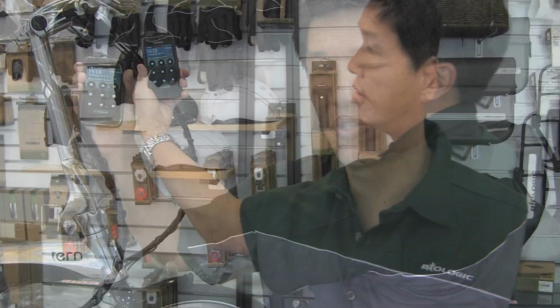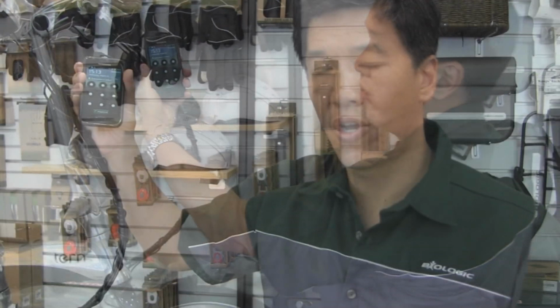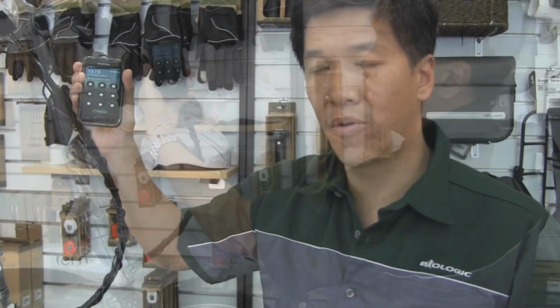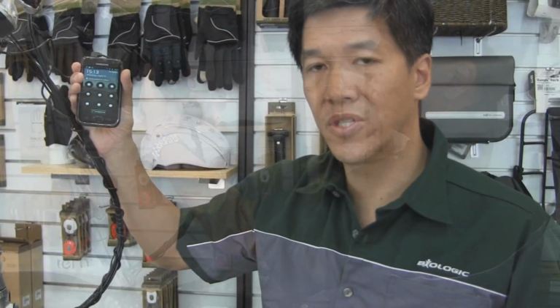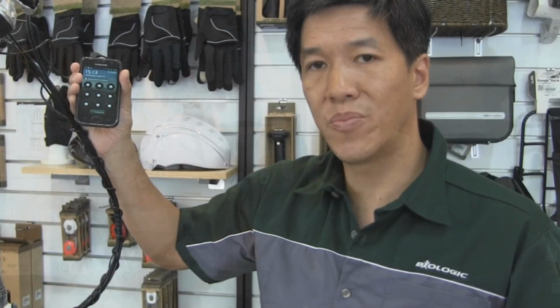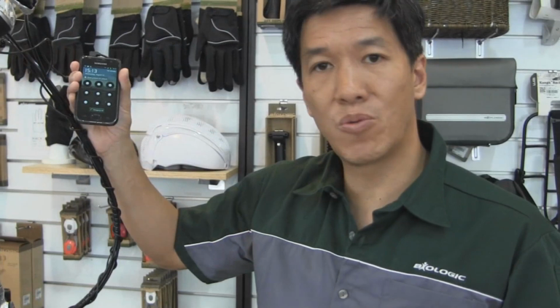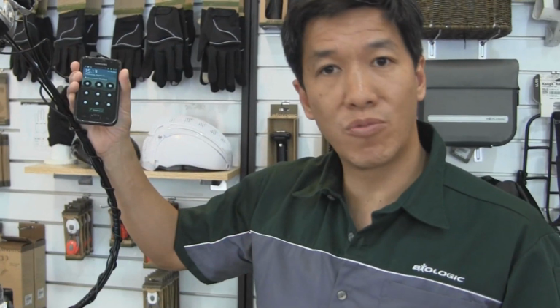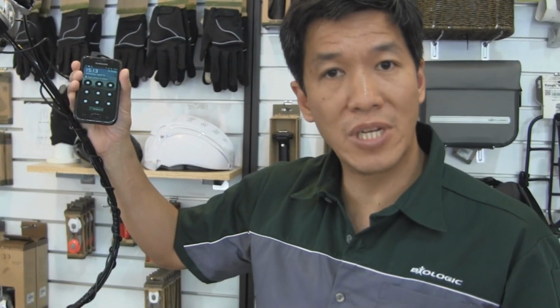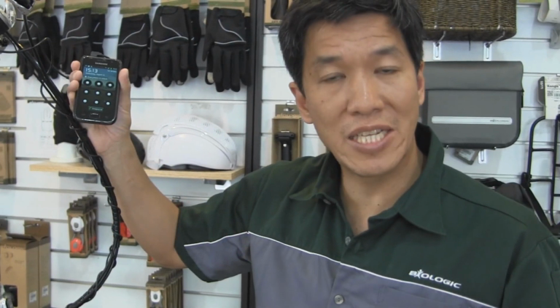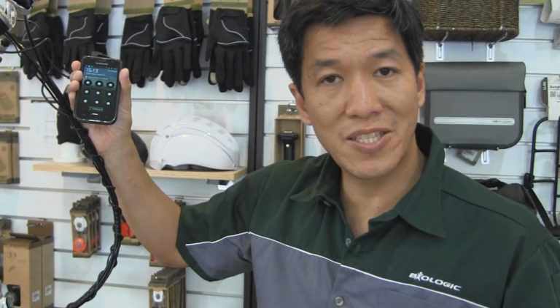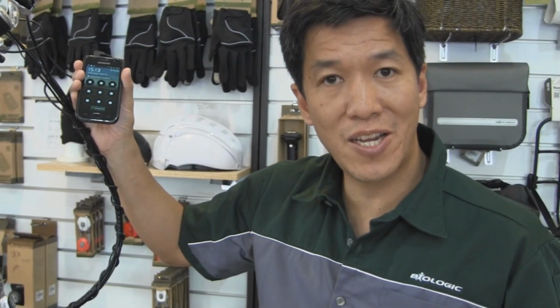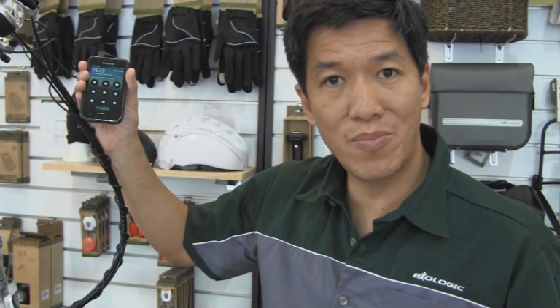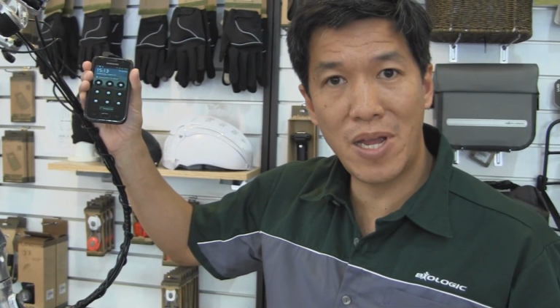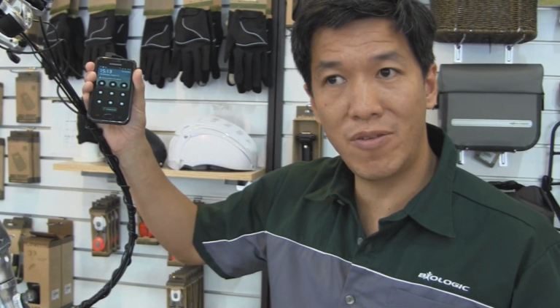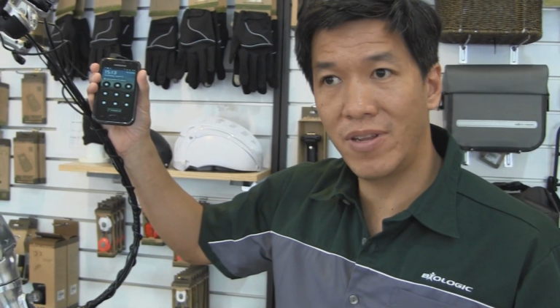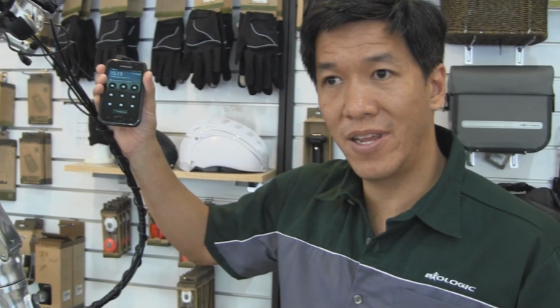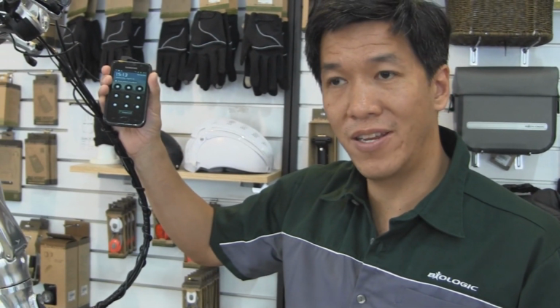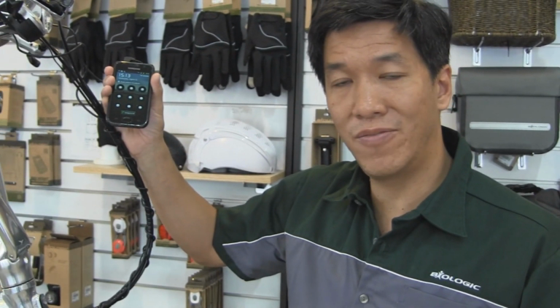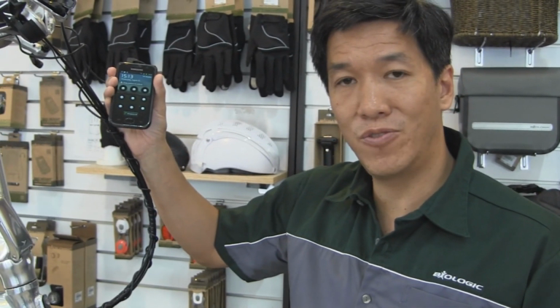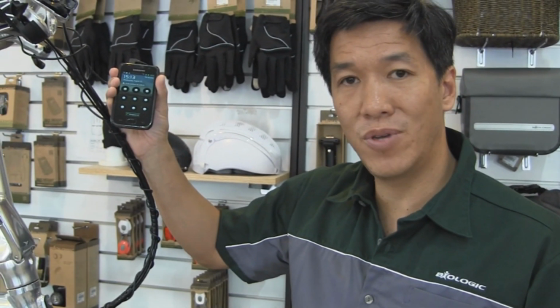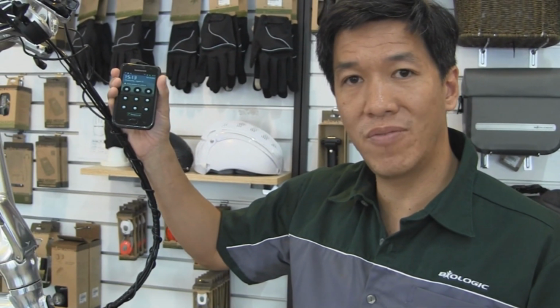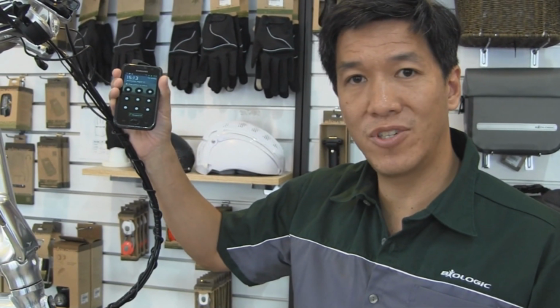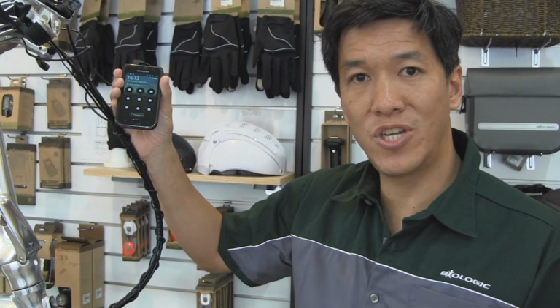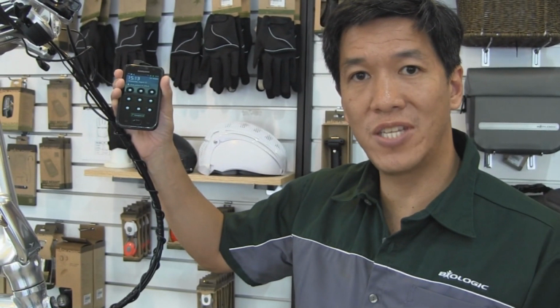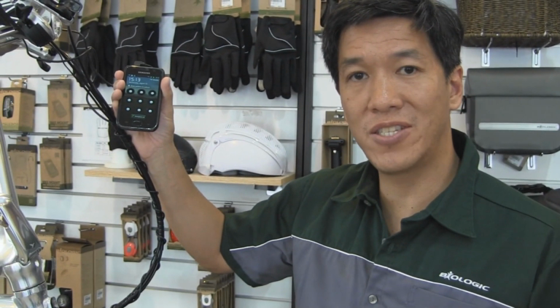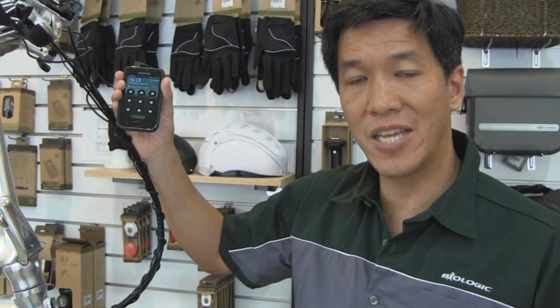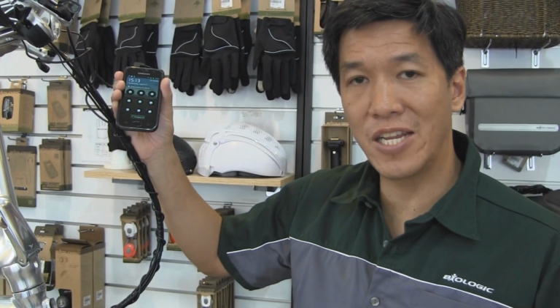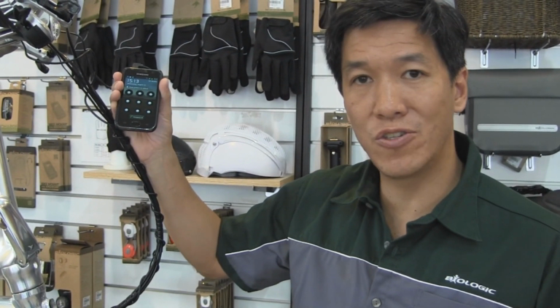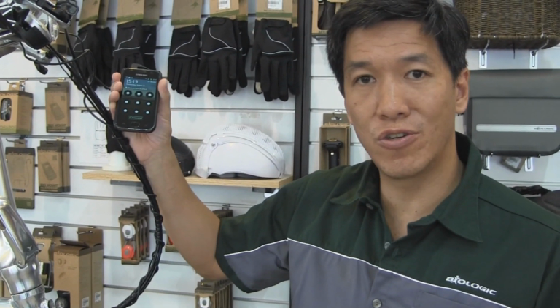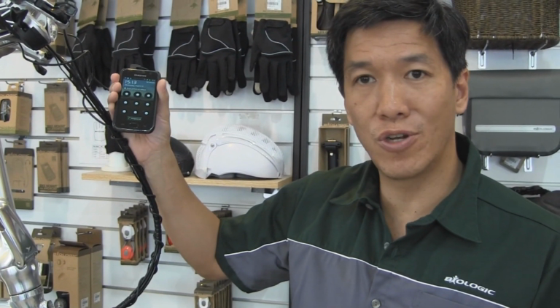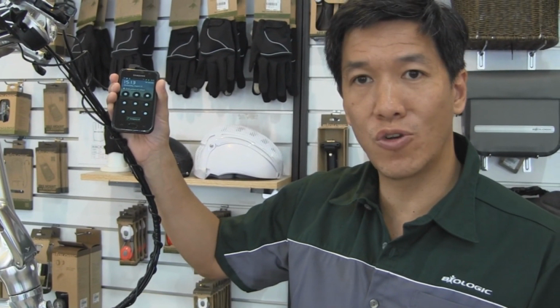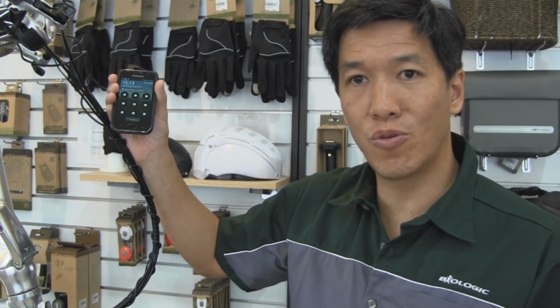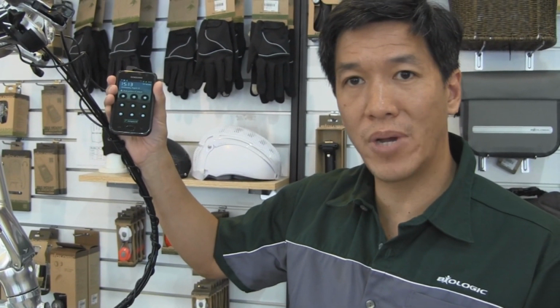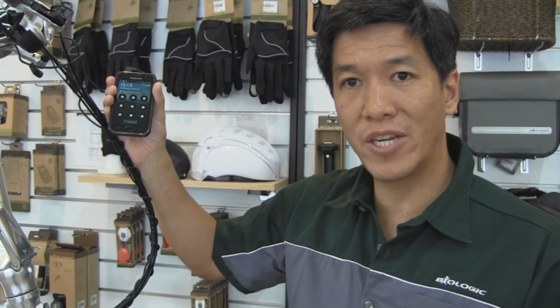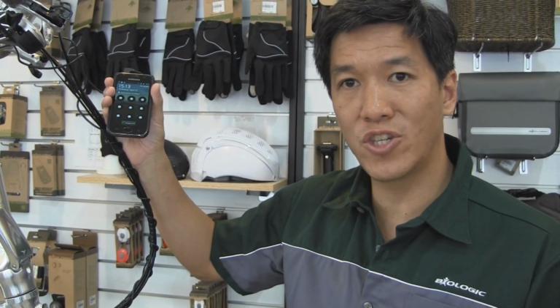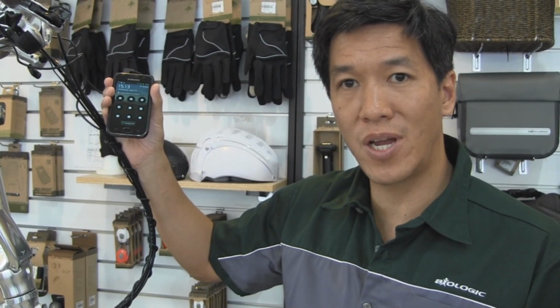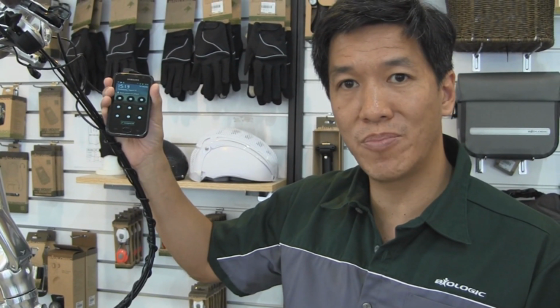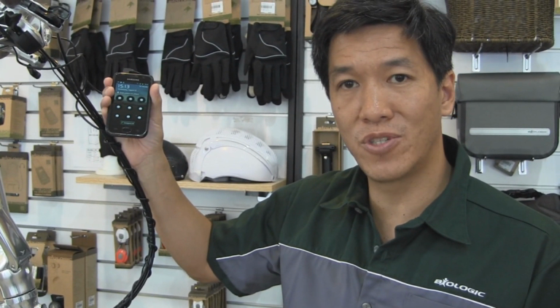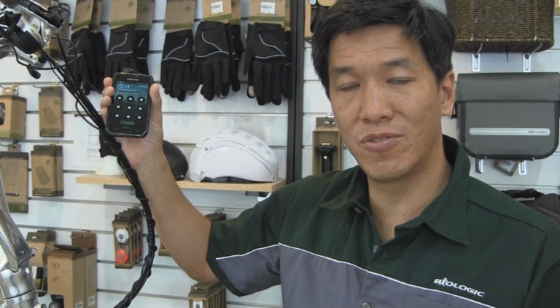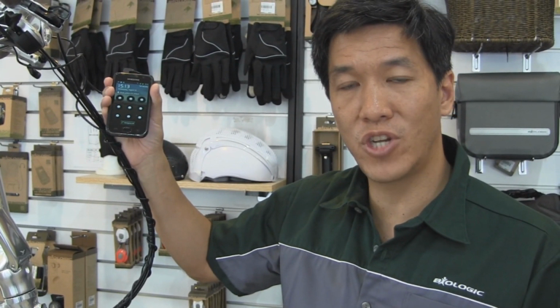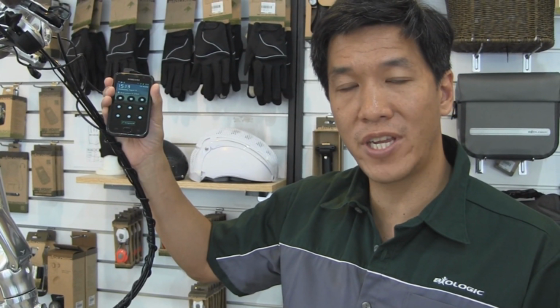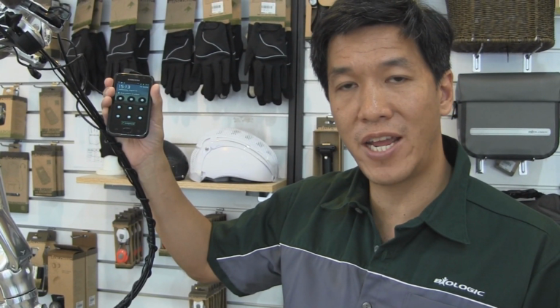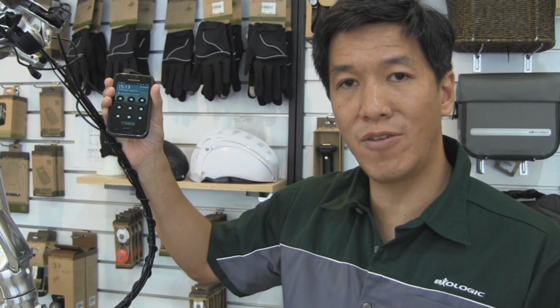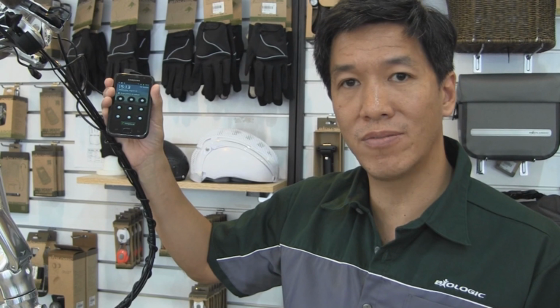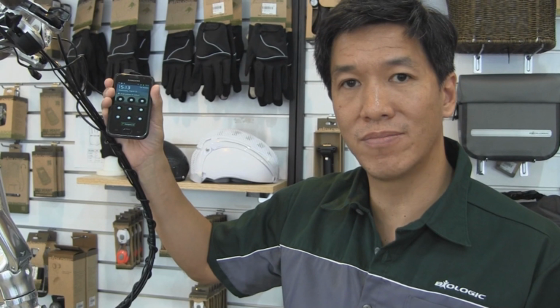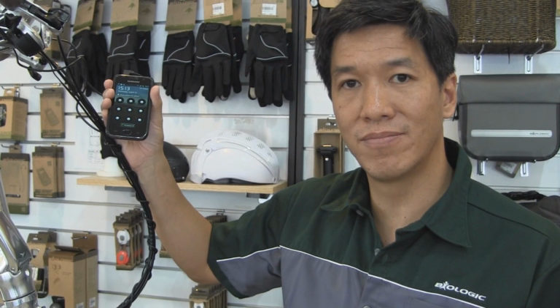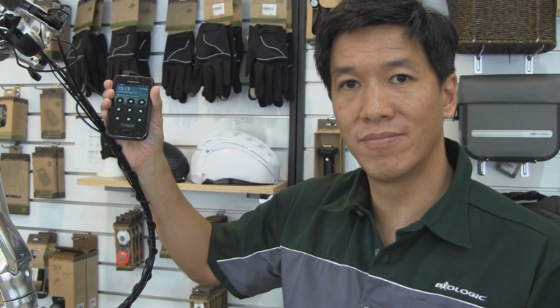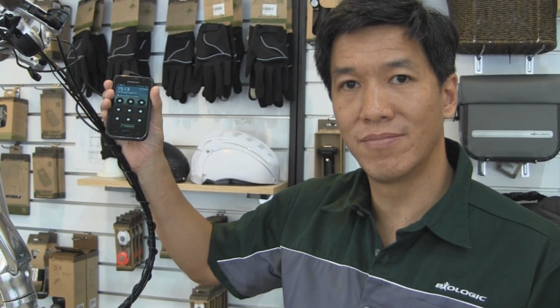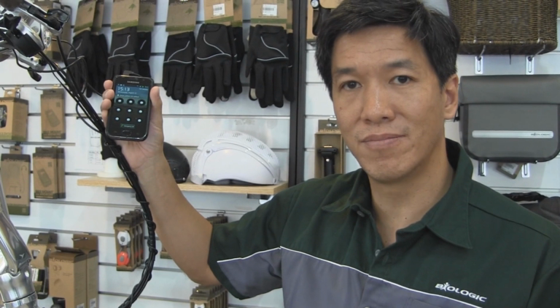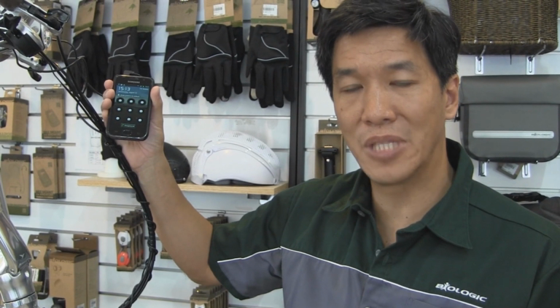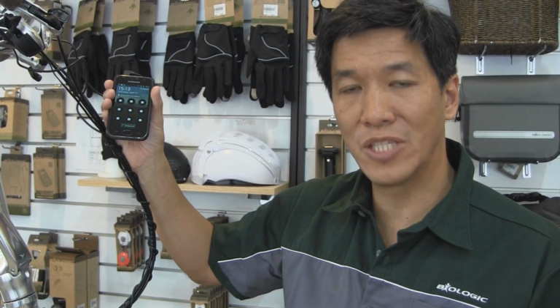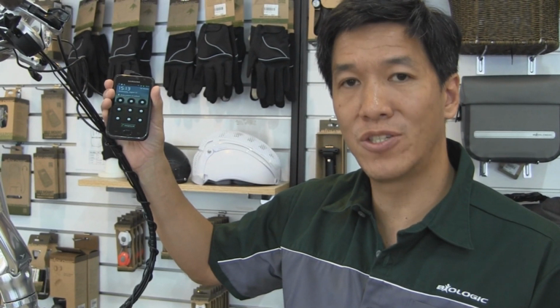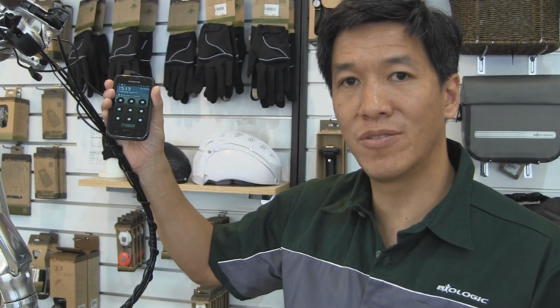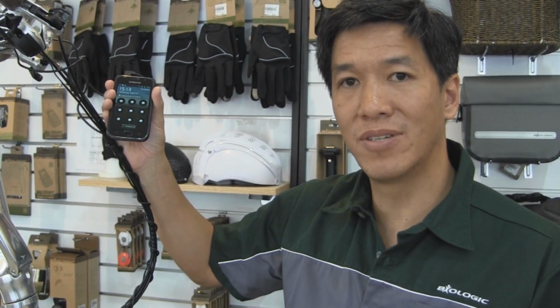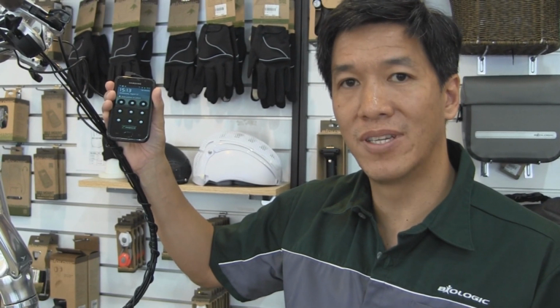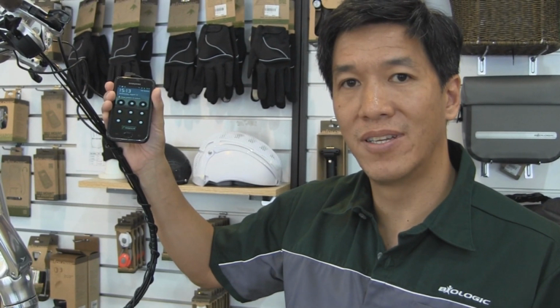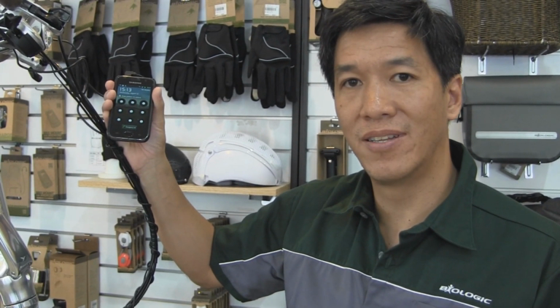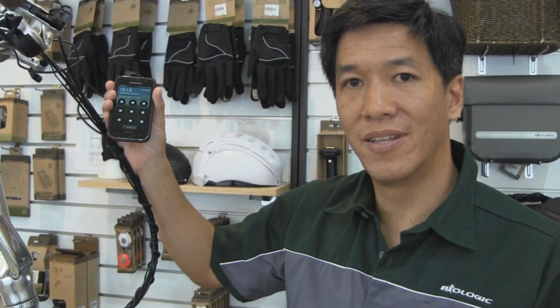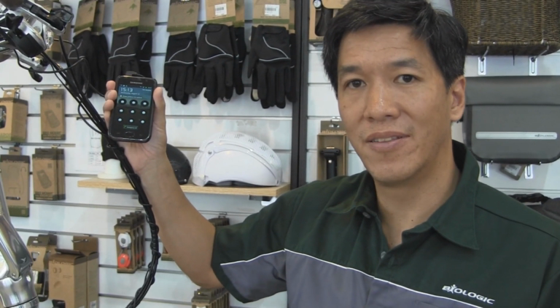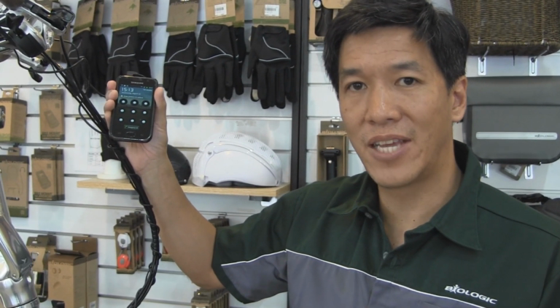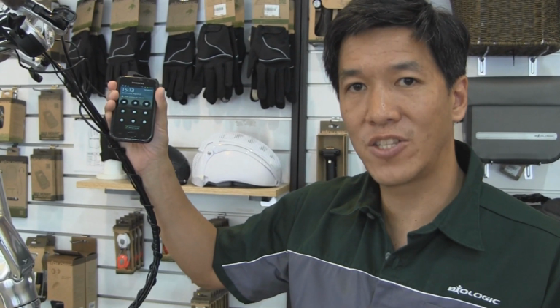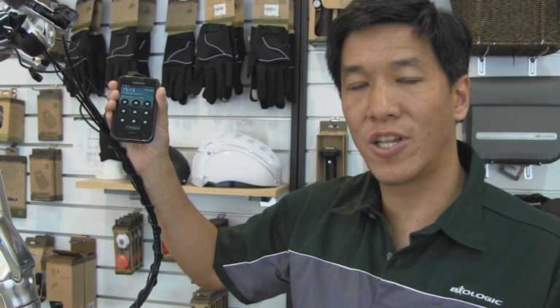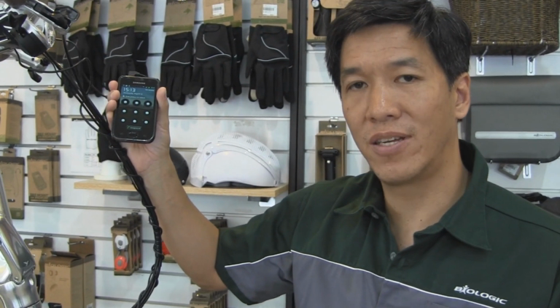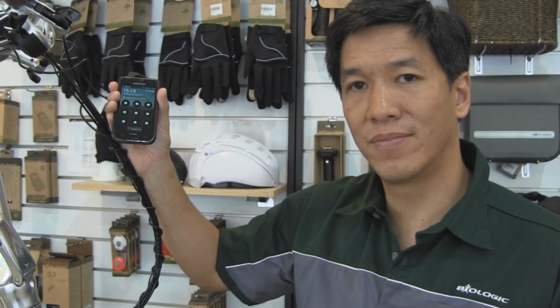So it's something we're really excited about and if you have a chance to get into your local bike shop to check it out, please do. Thanks a lot.